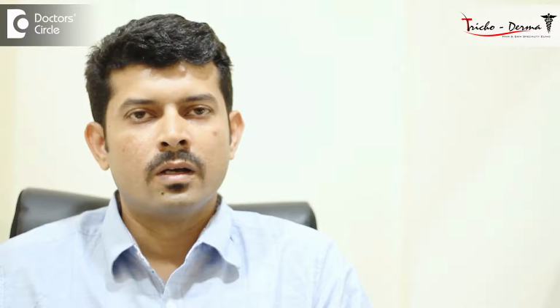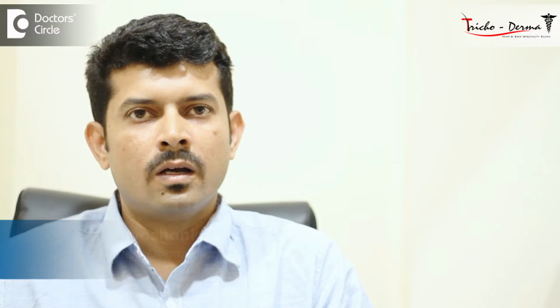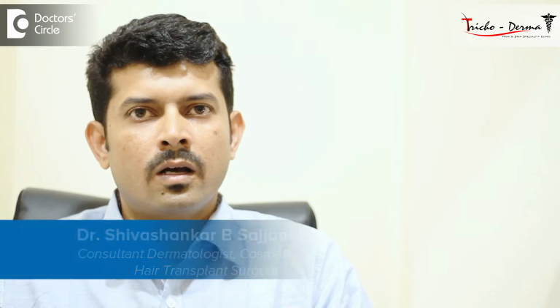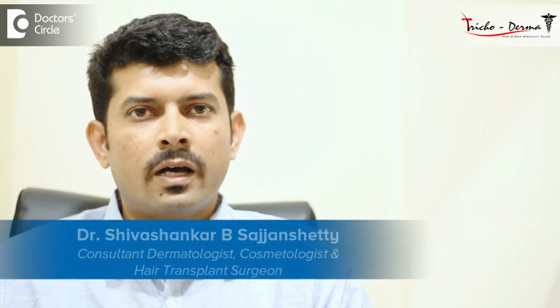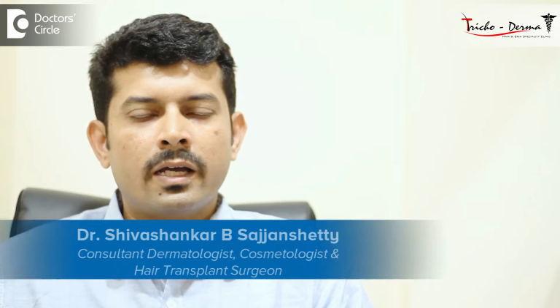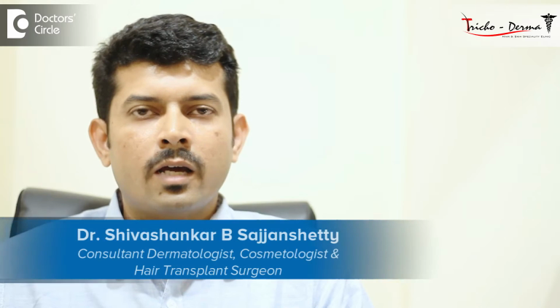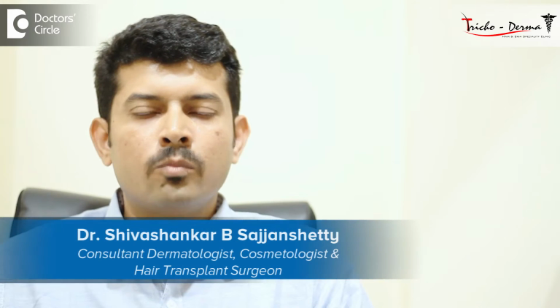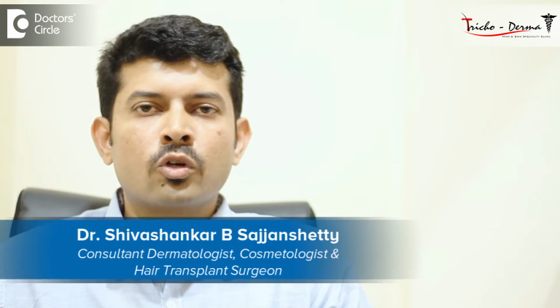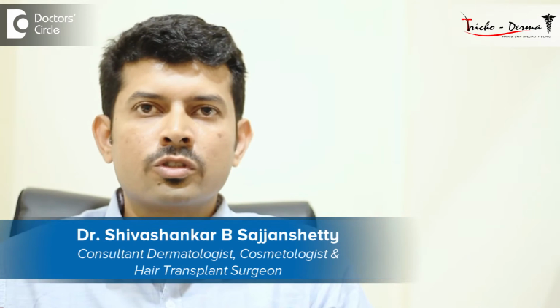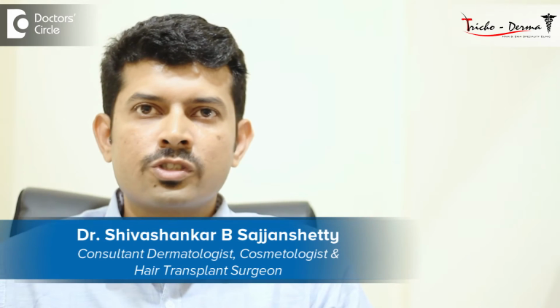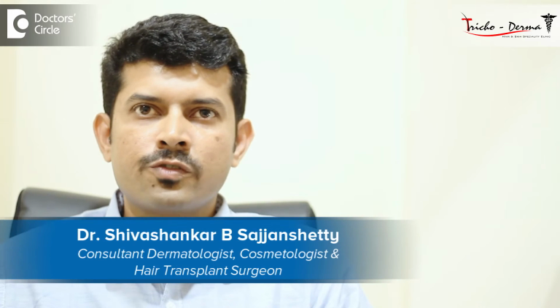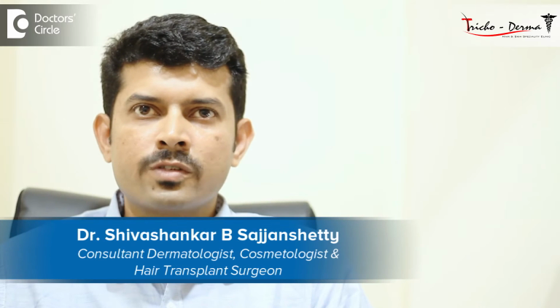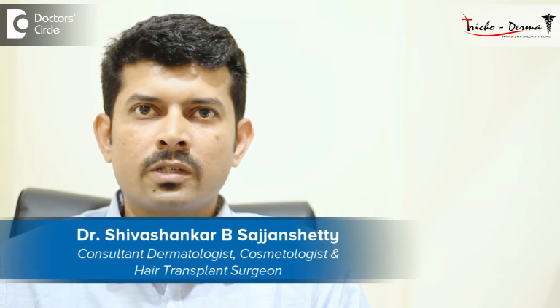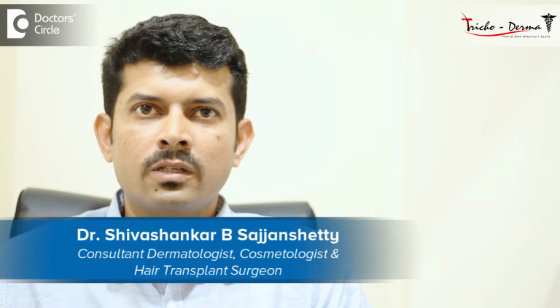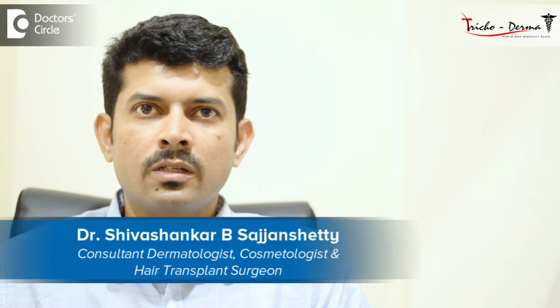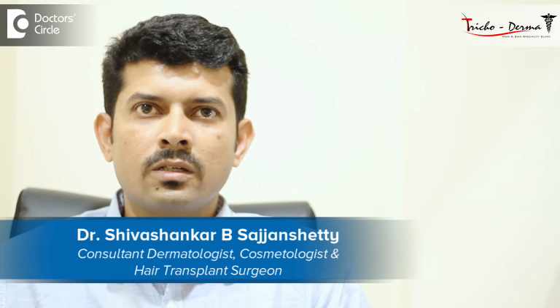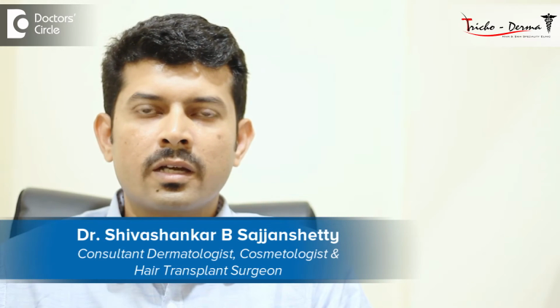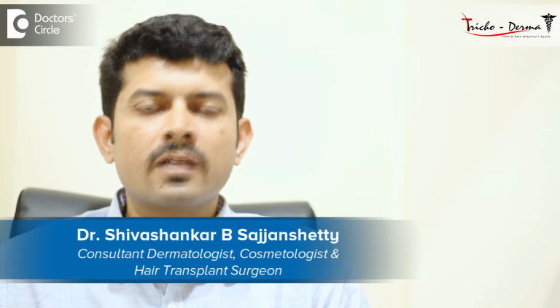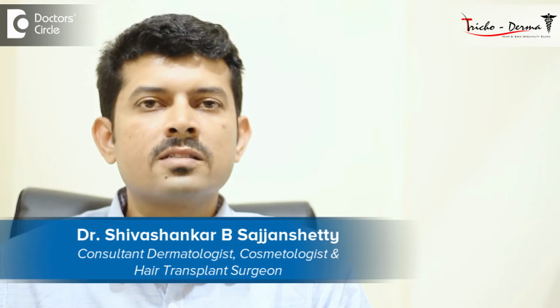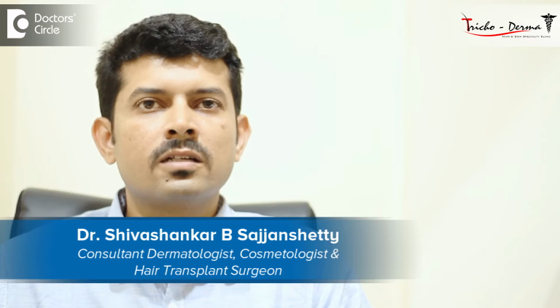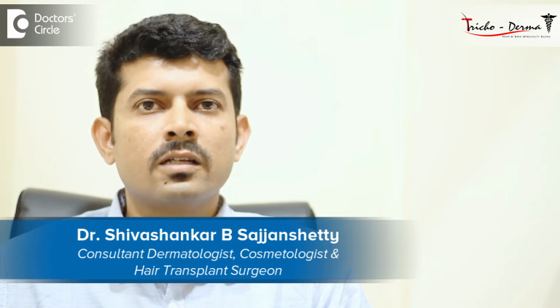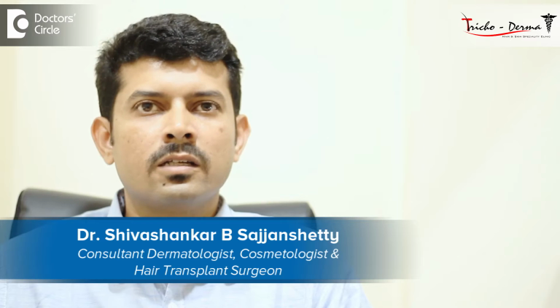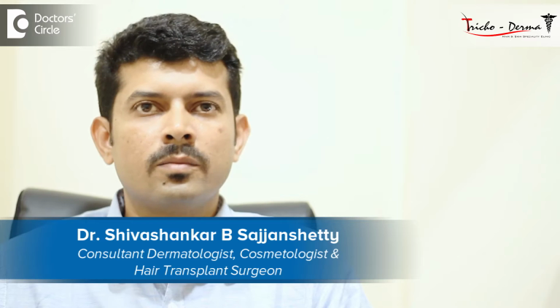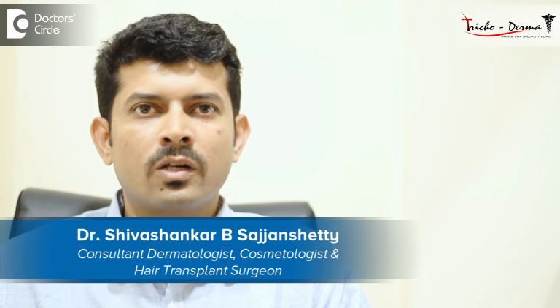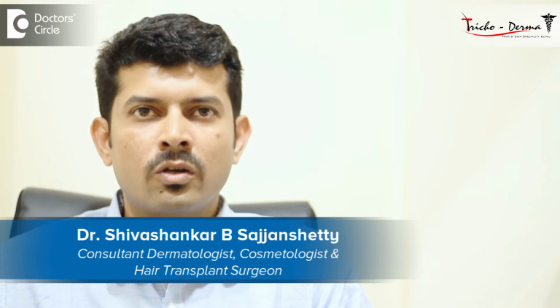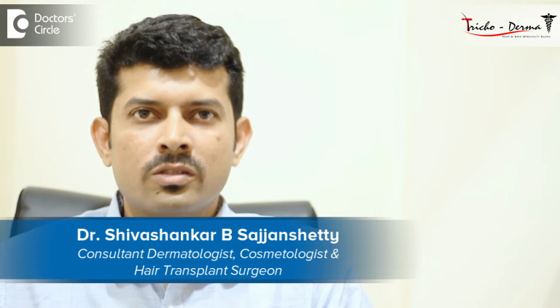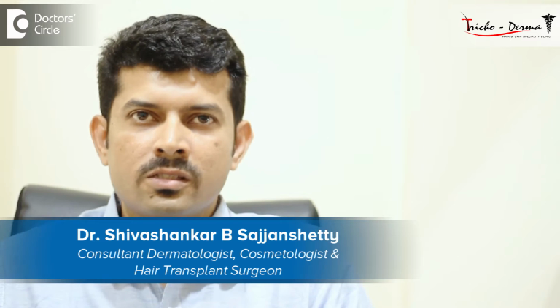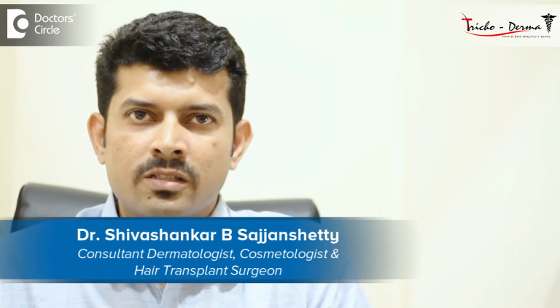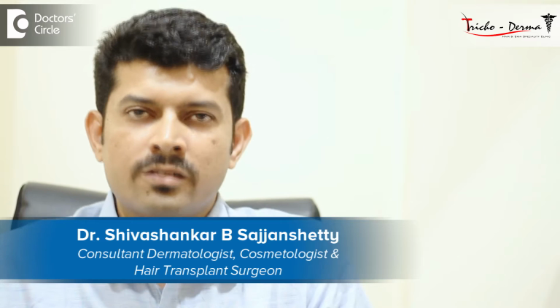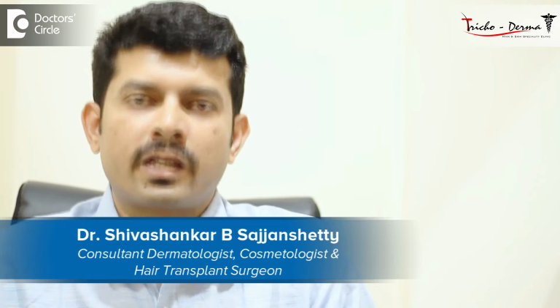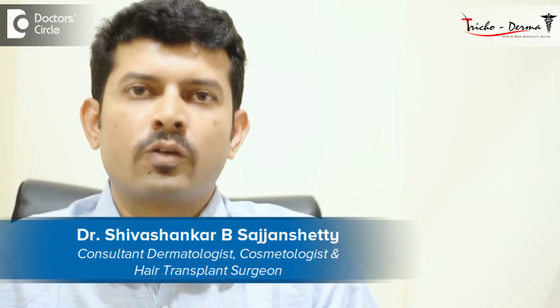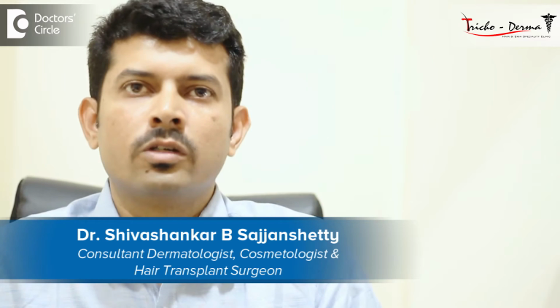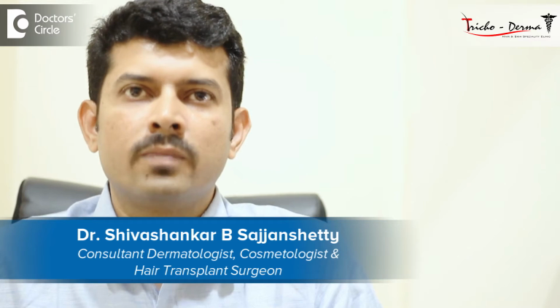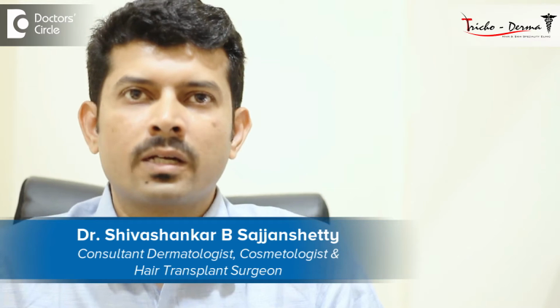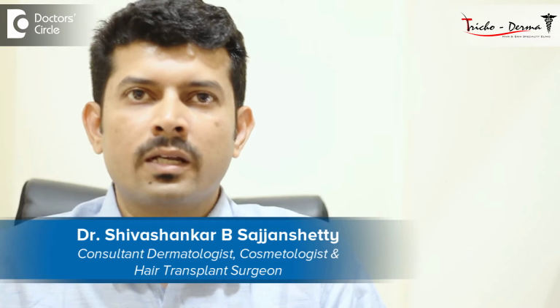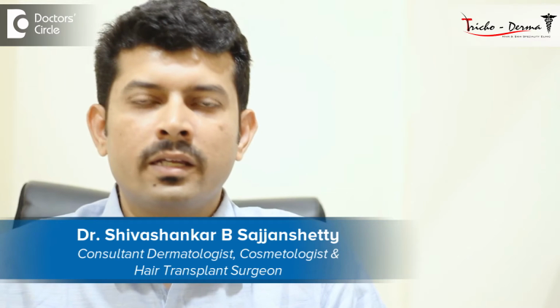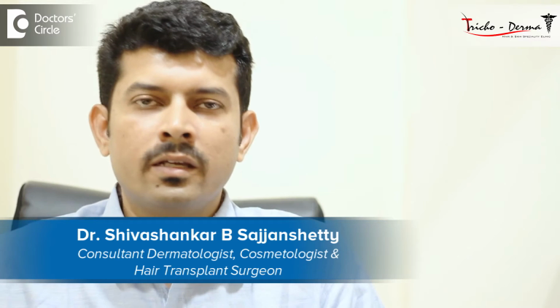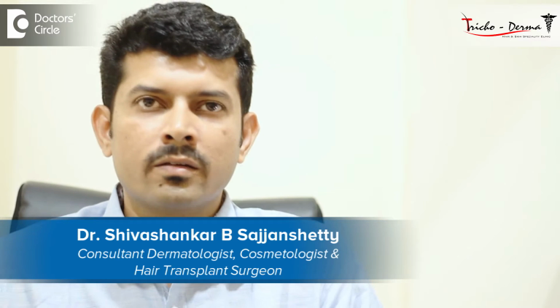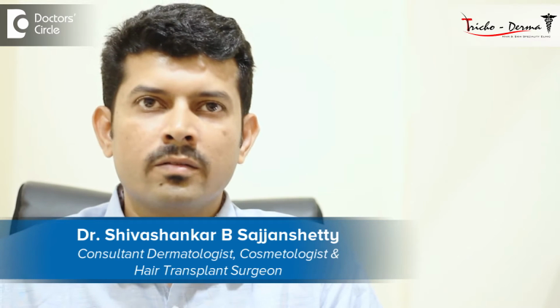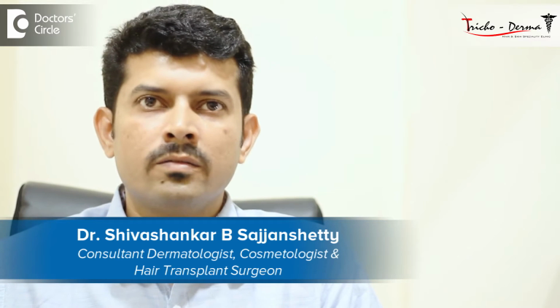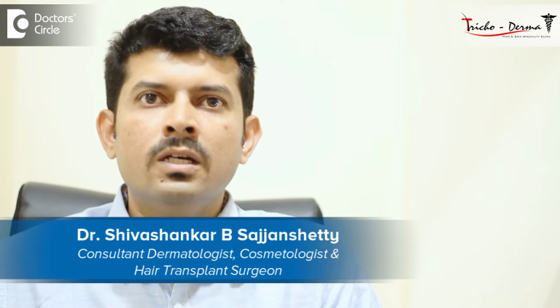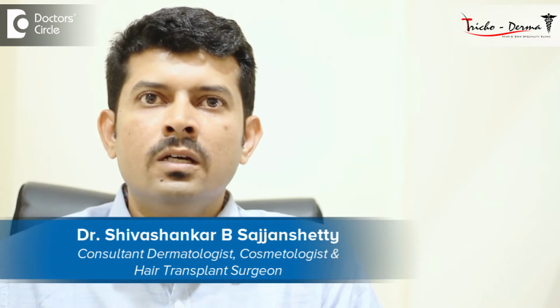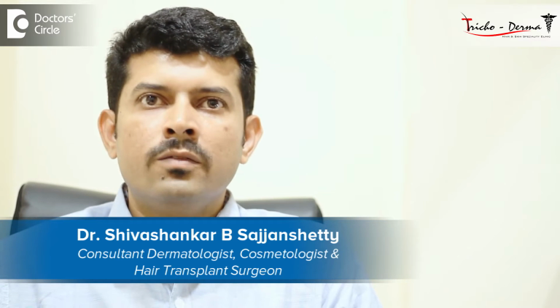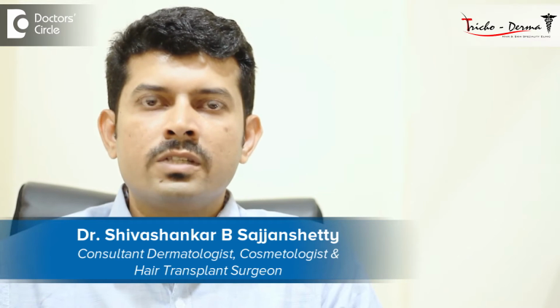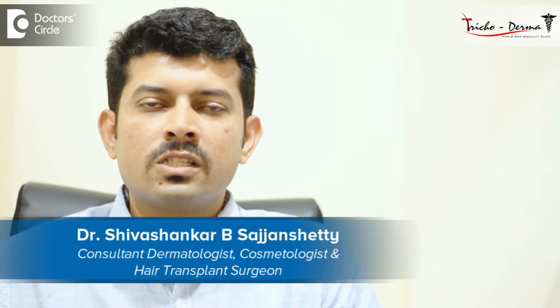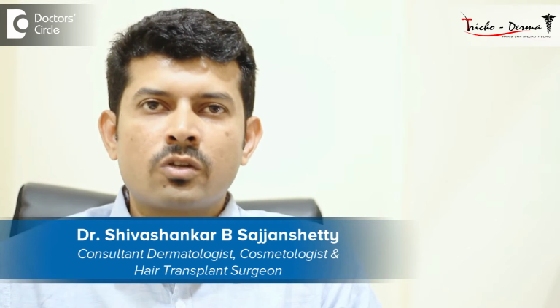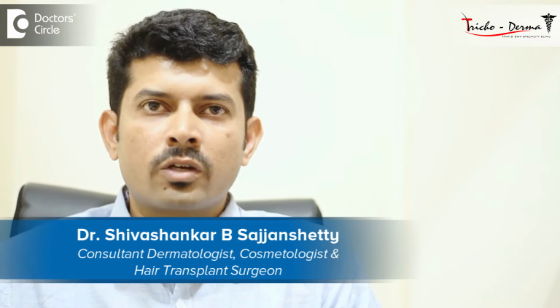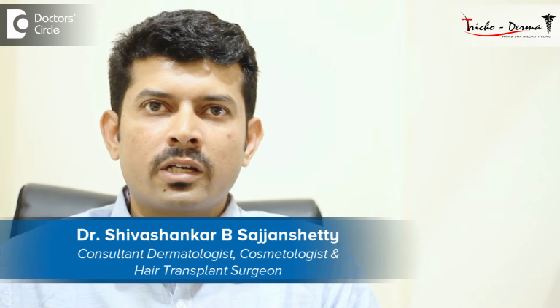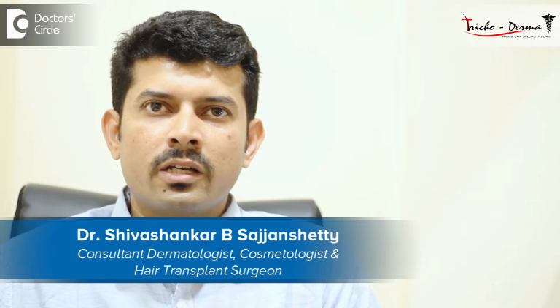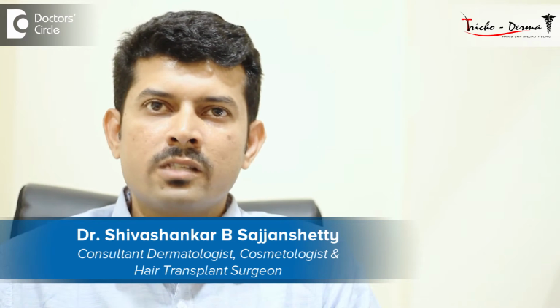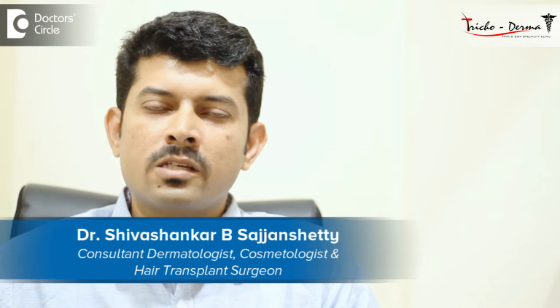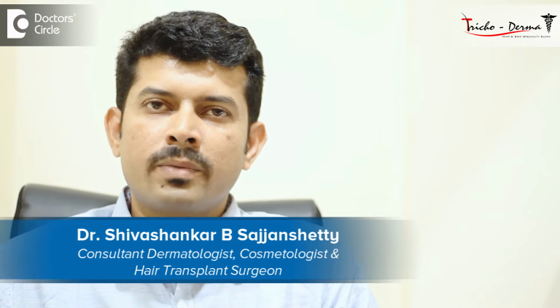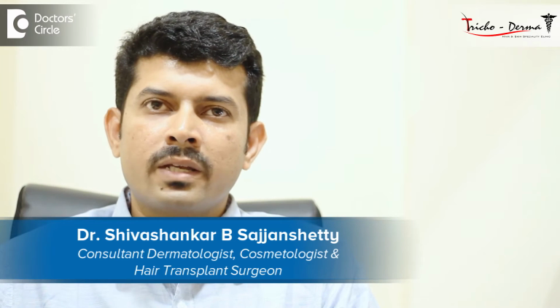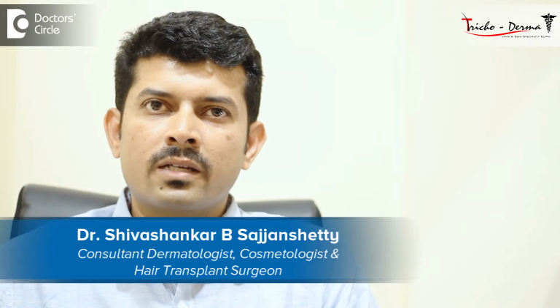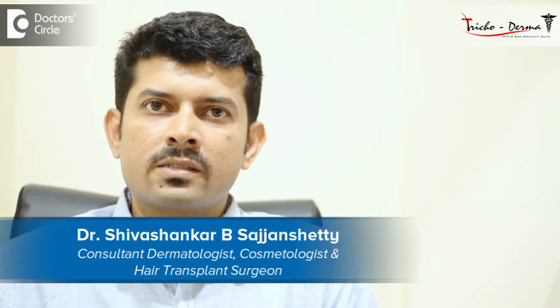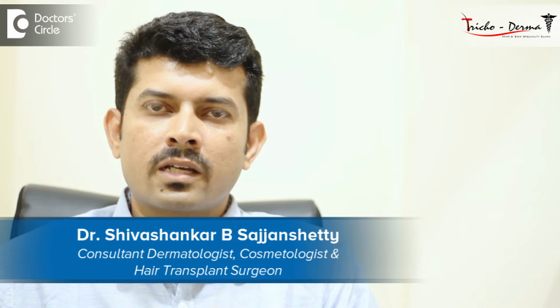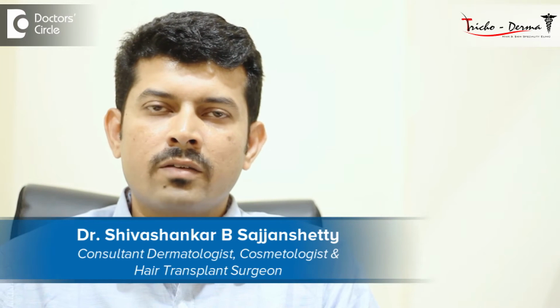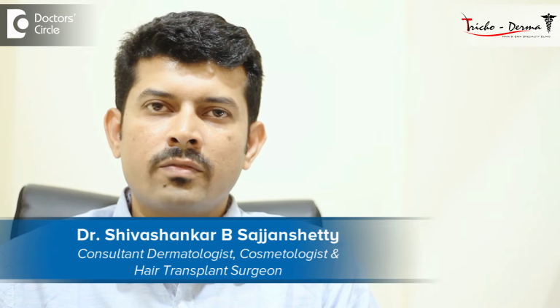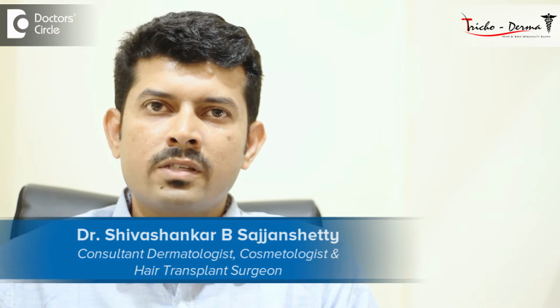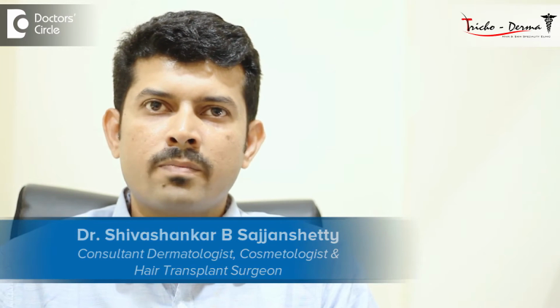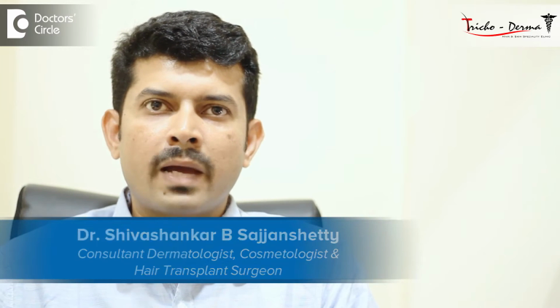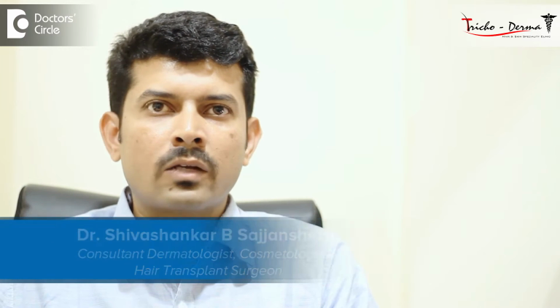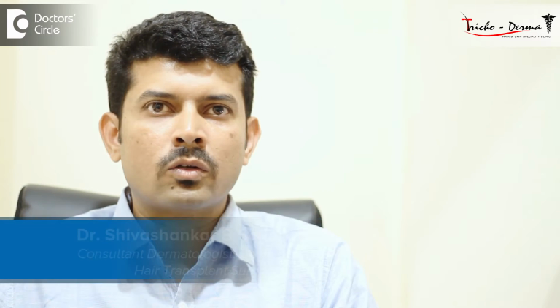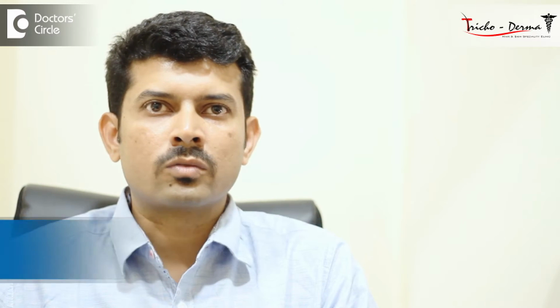Hi, I'm Dr. Shivshankar, a consulting dermatologist at Trichoderma clinic, which is located in J.P. Nagar's second phase, Bangalore.